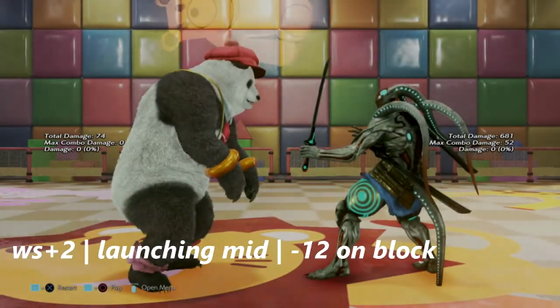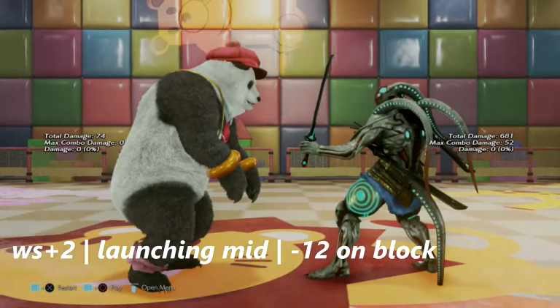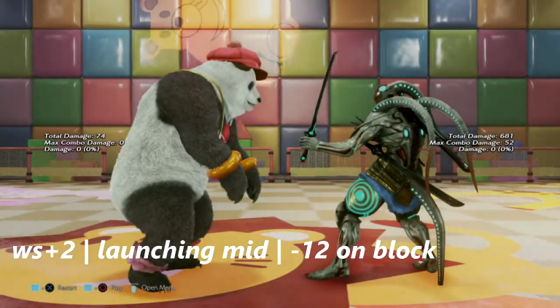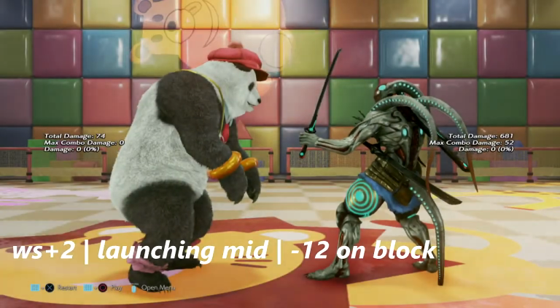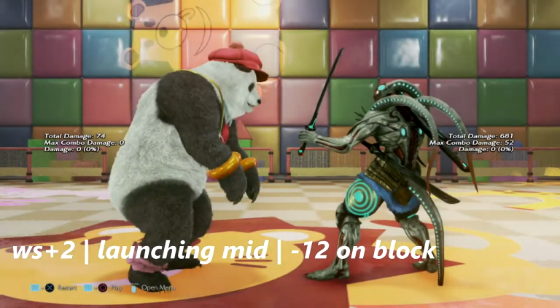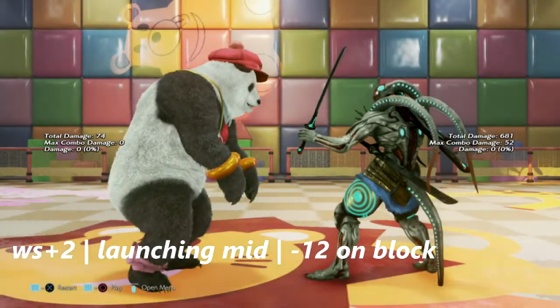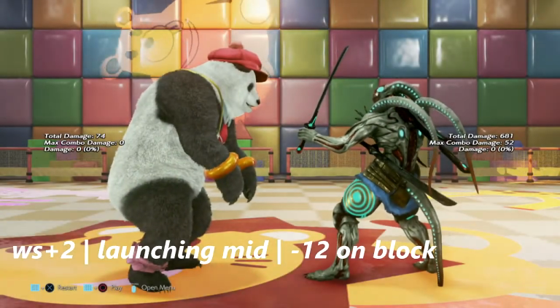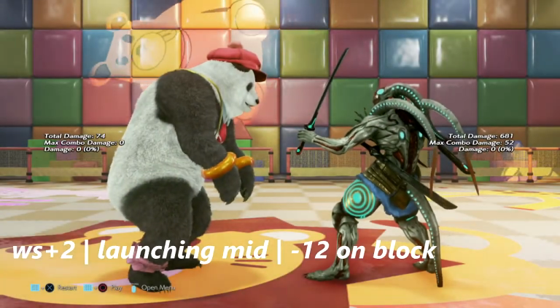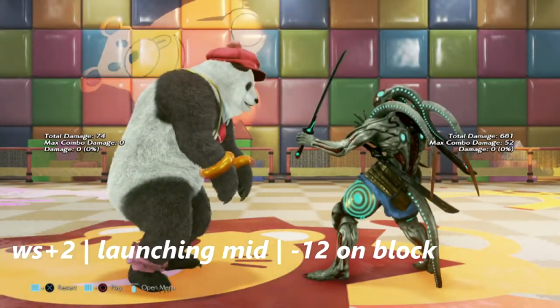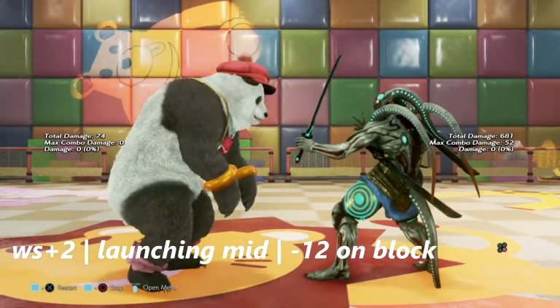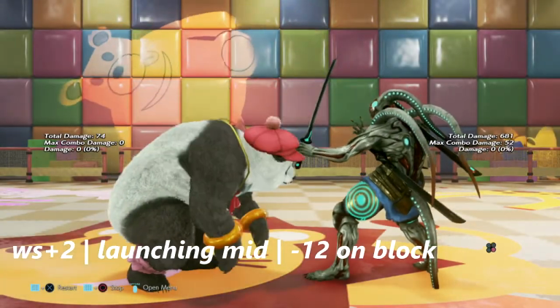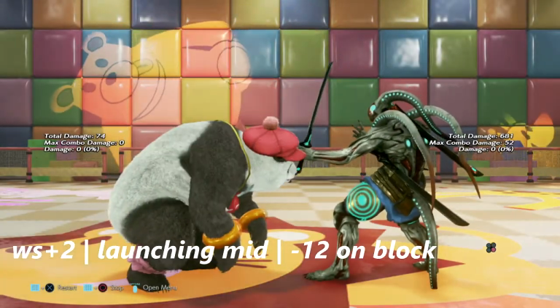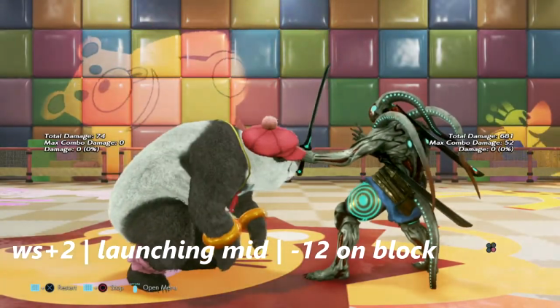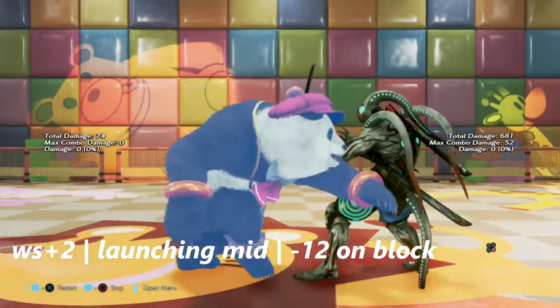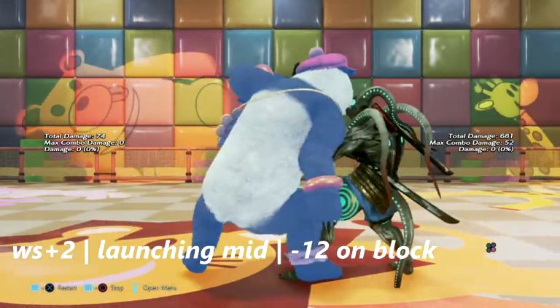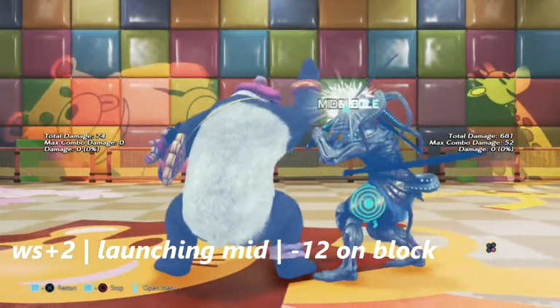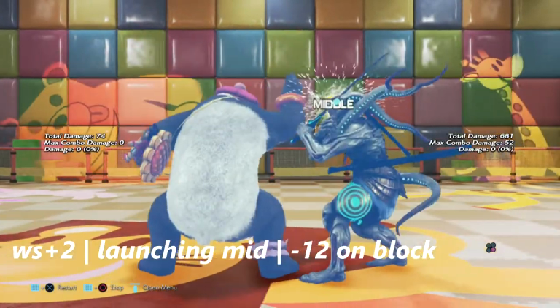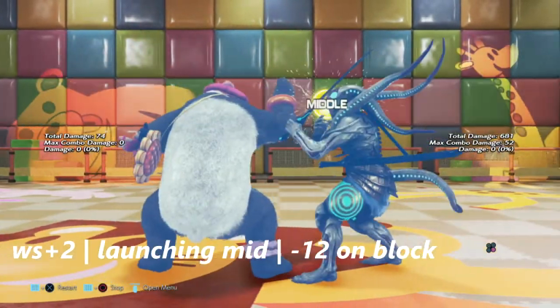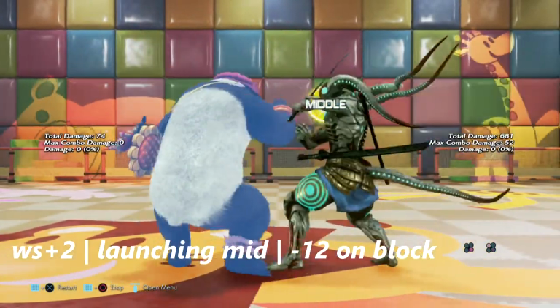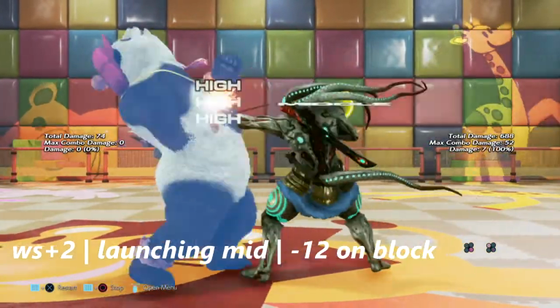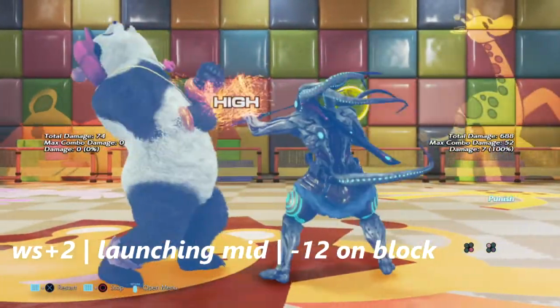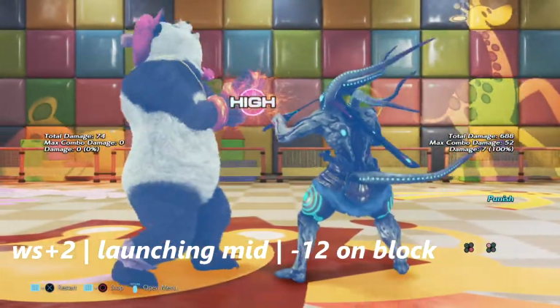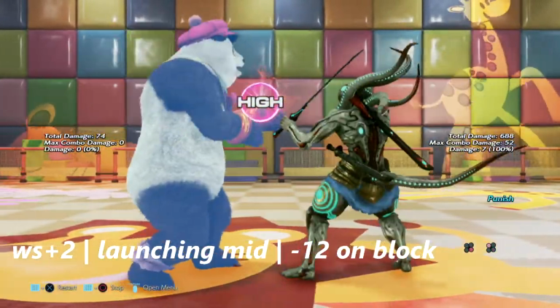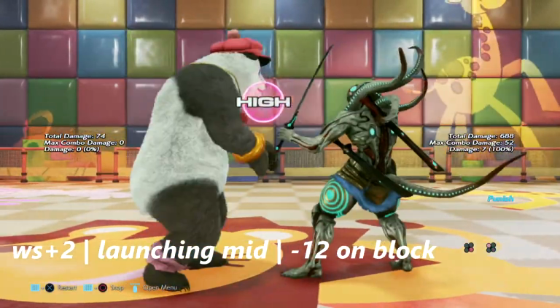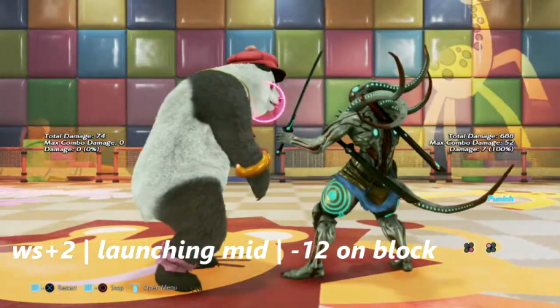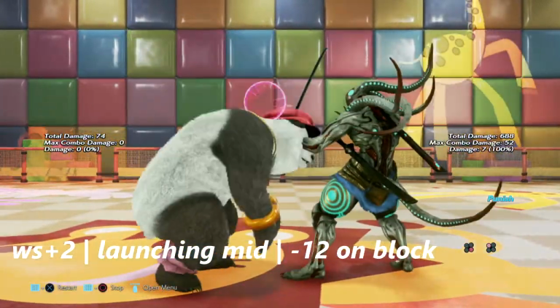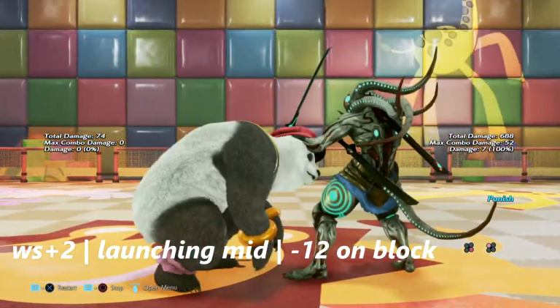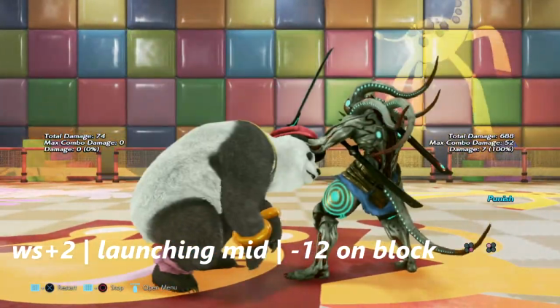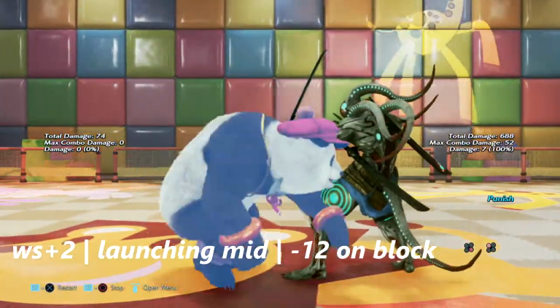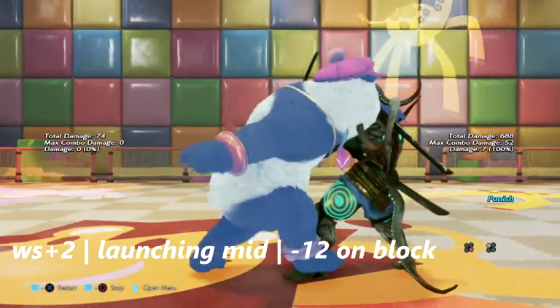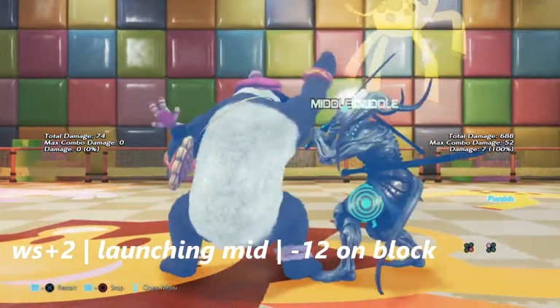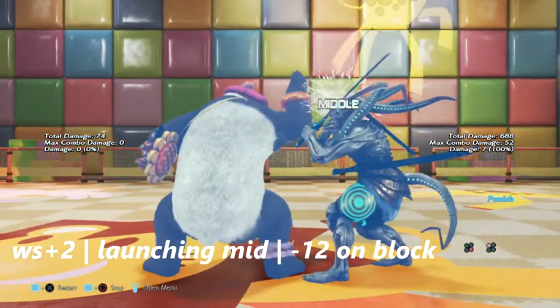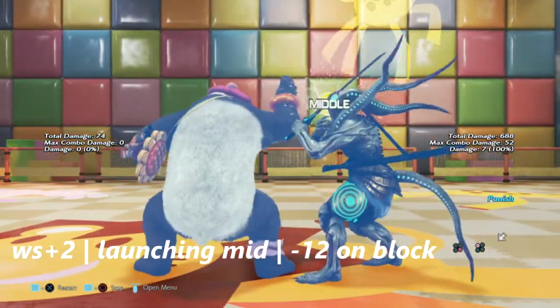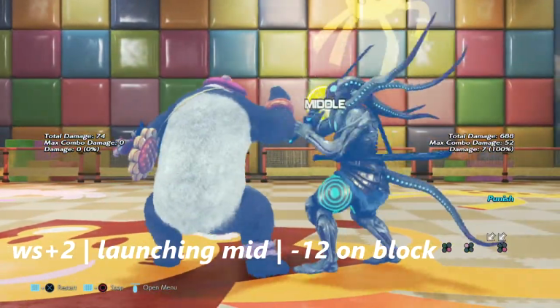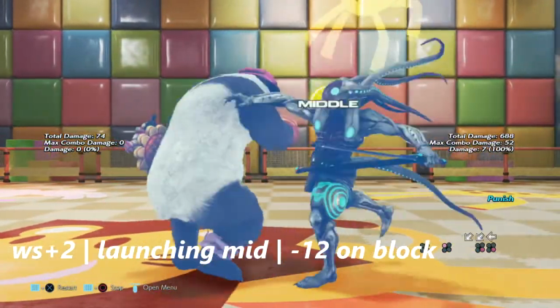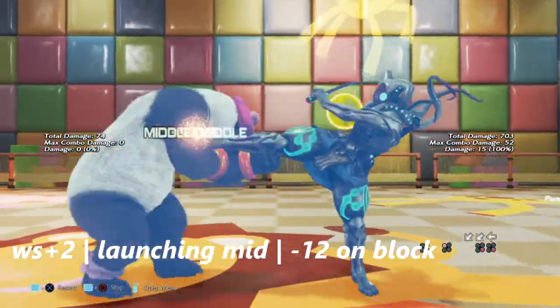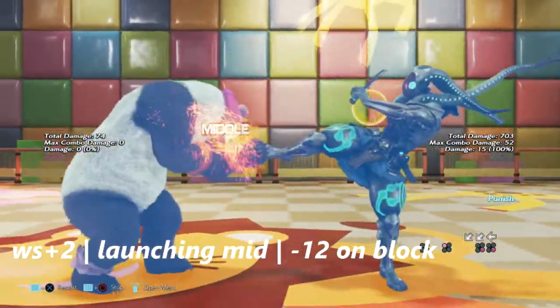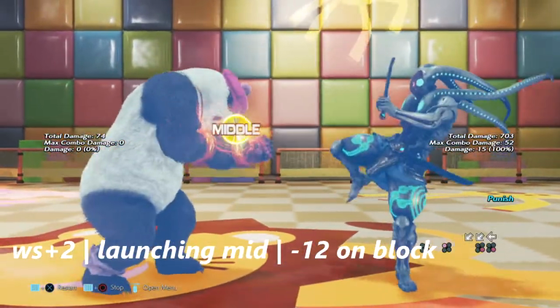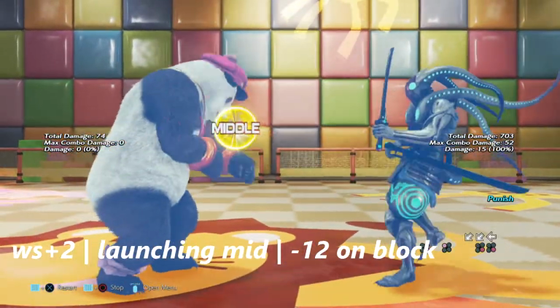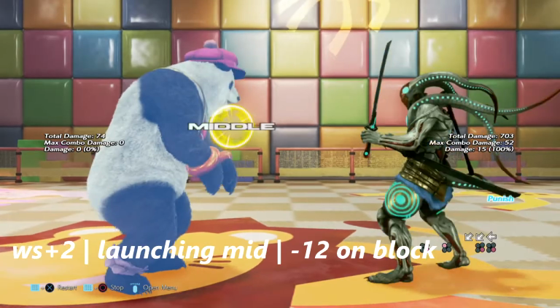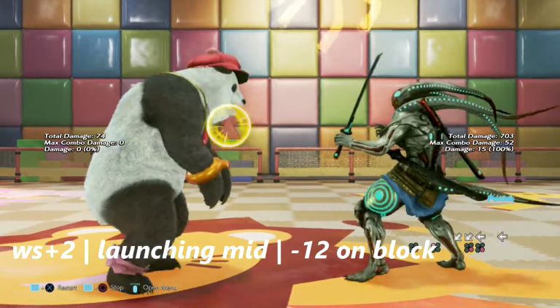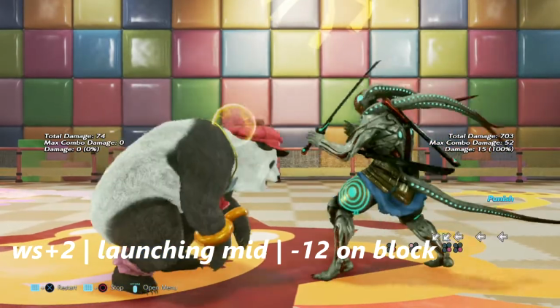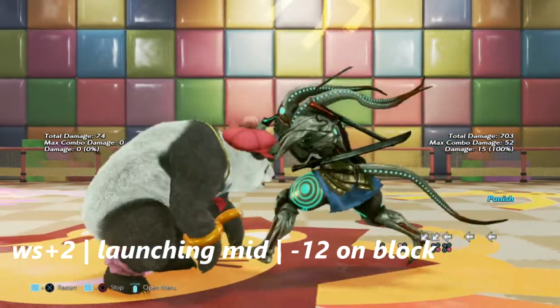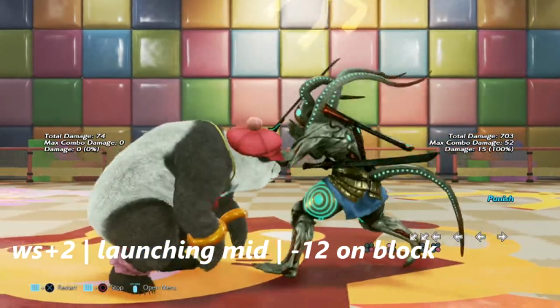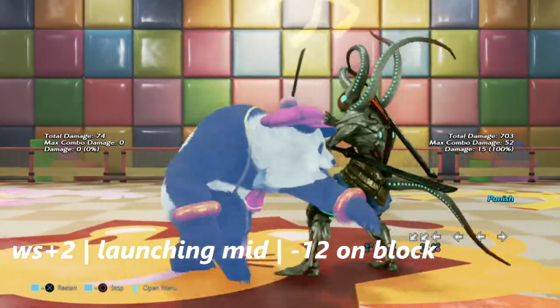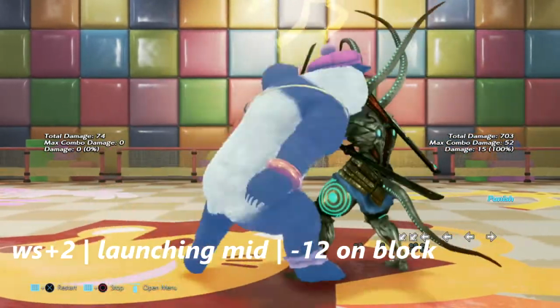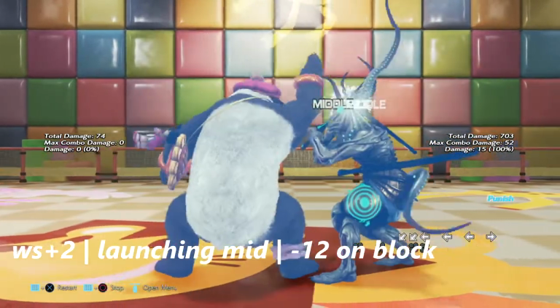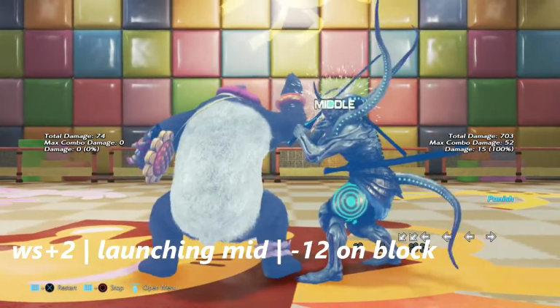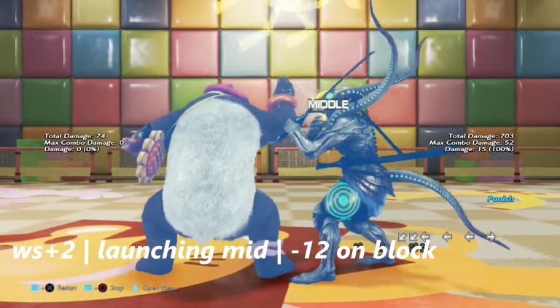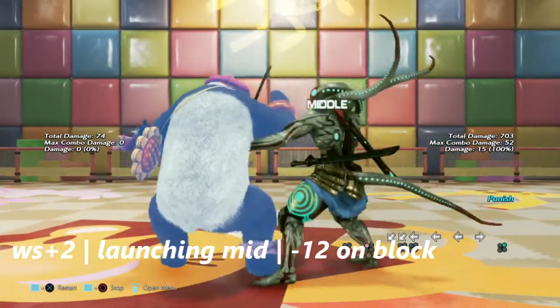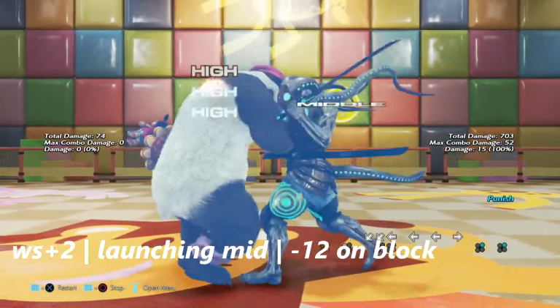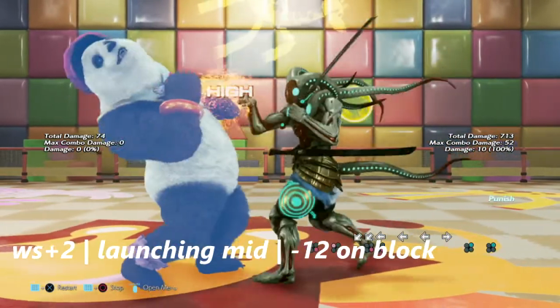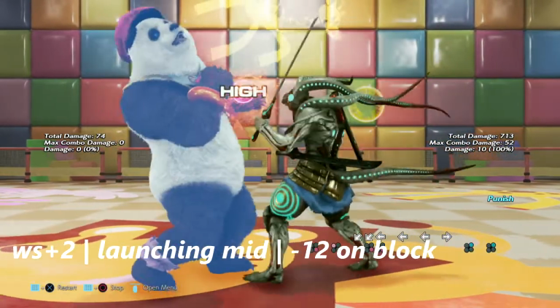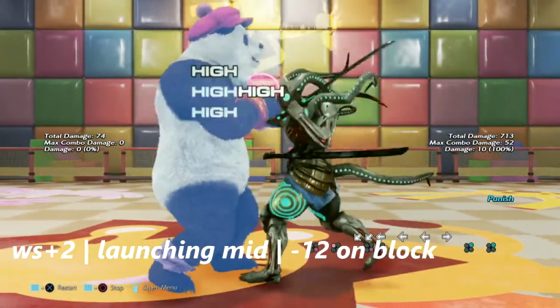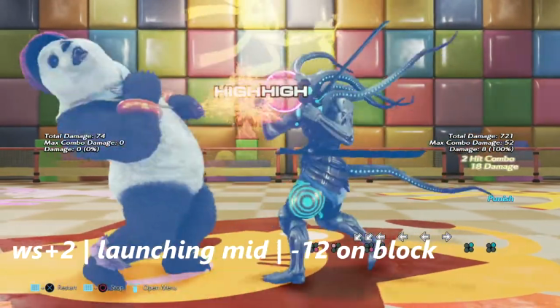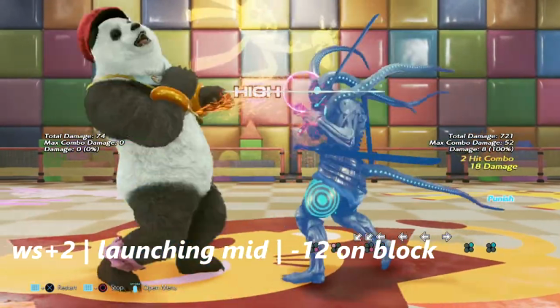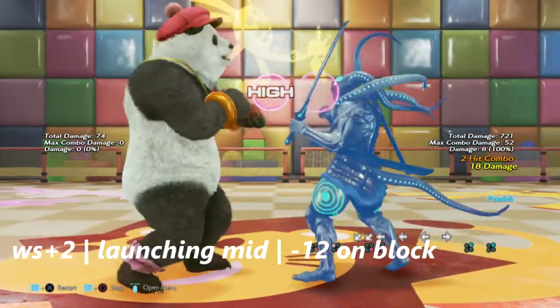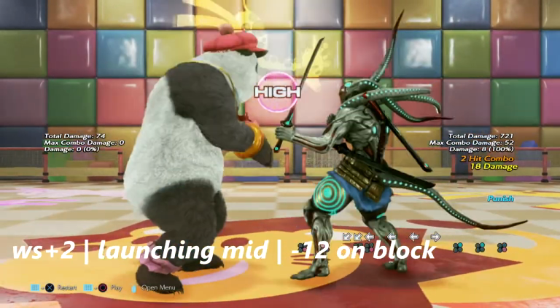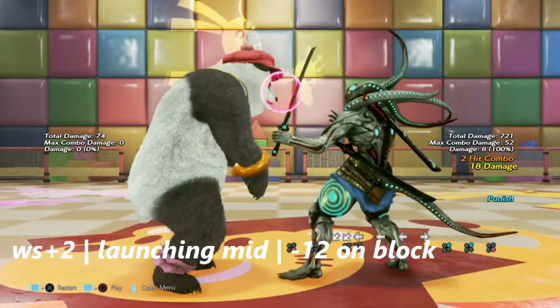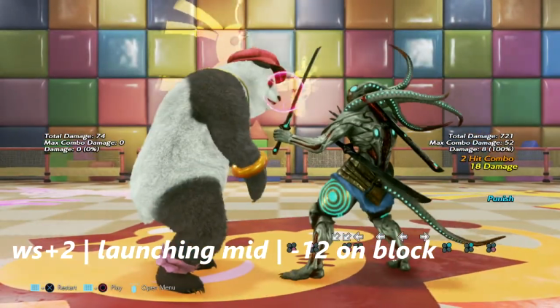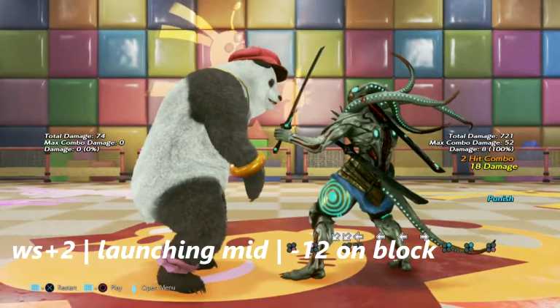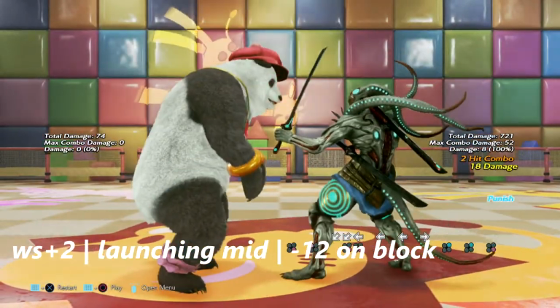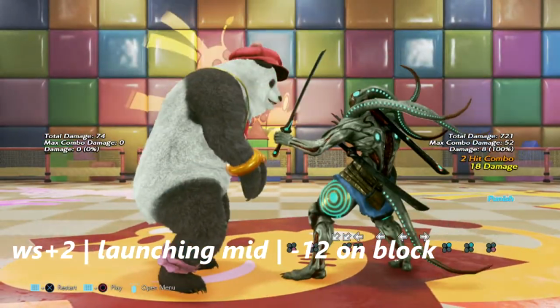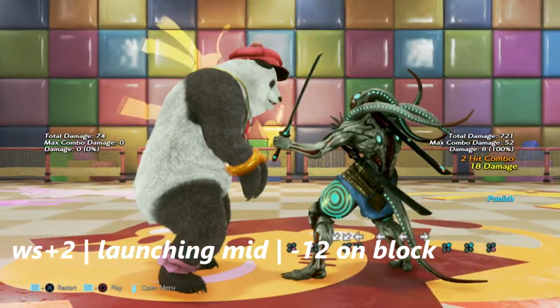And up next is wall rising 2, which is a launching mid. Unfortunately this move is negative 12 on block.